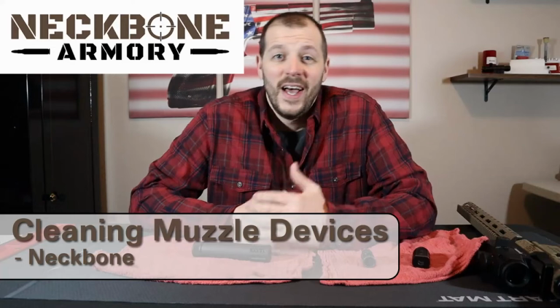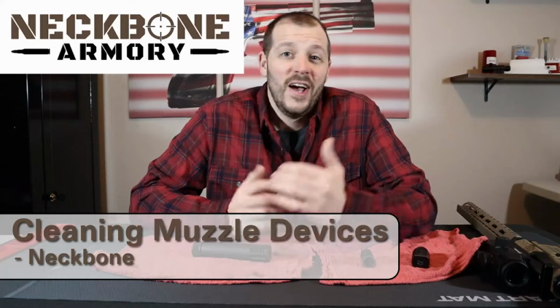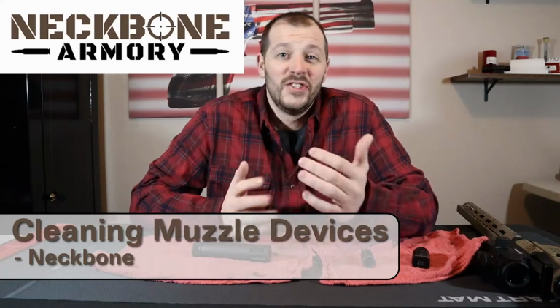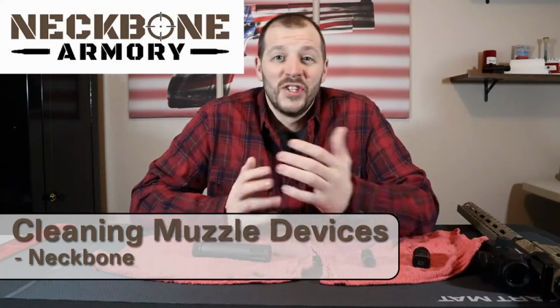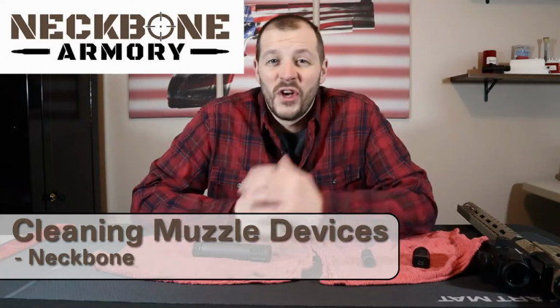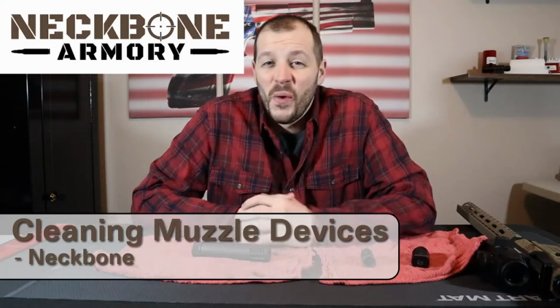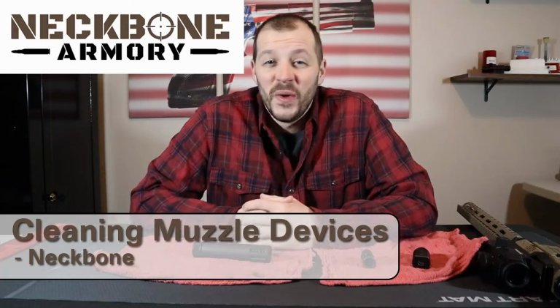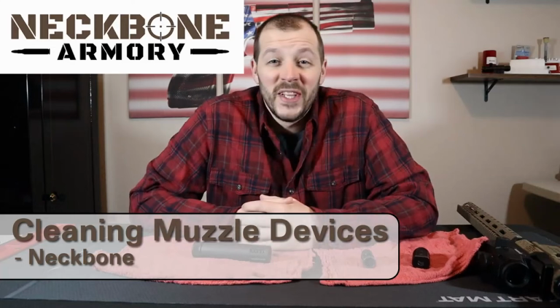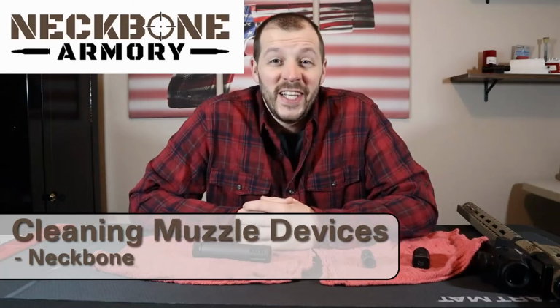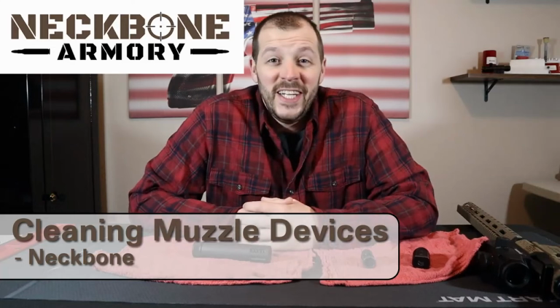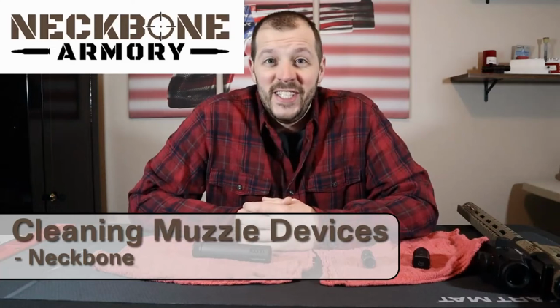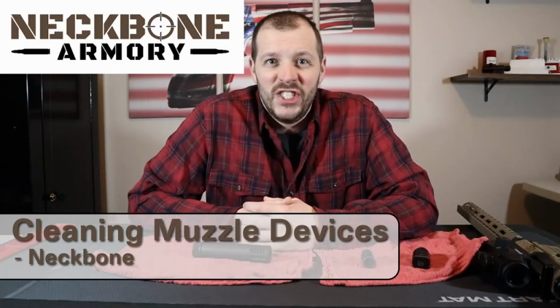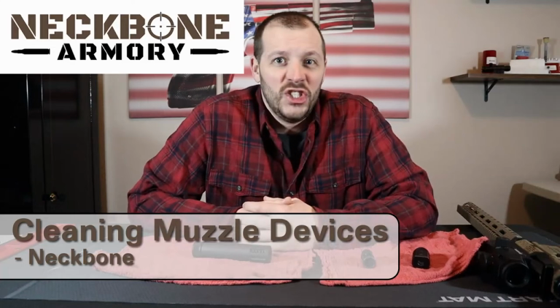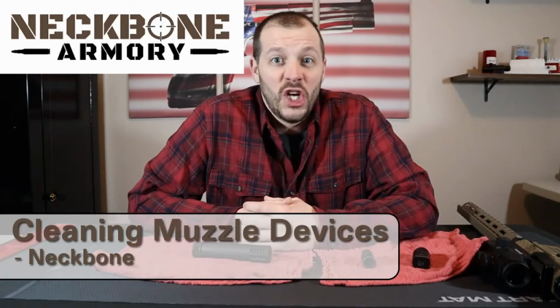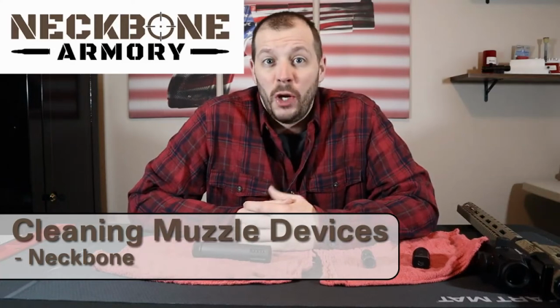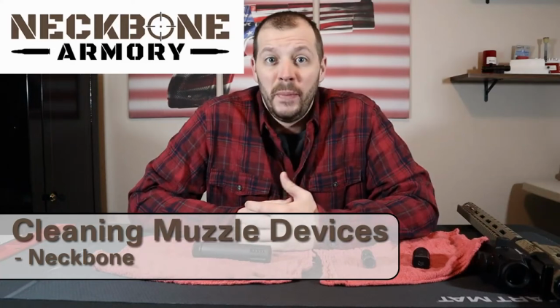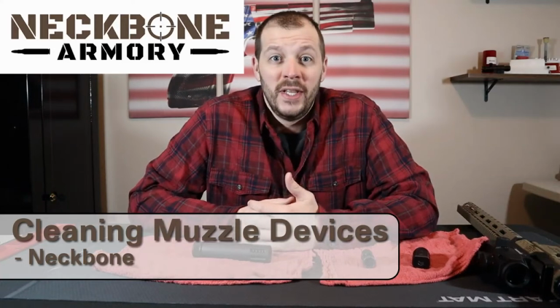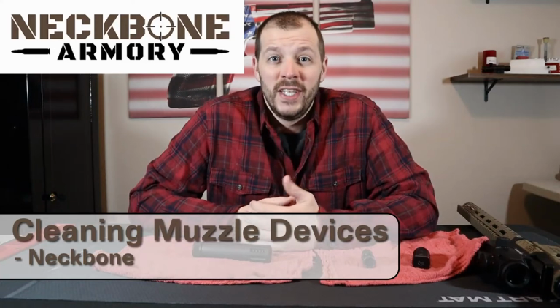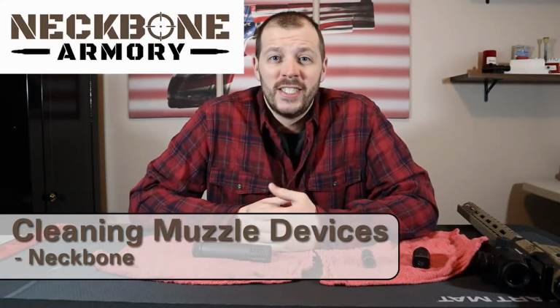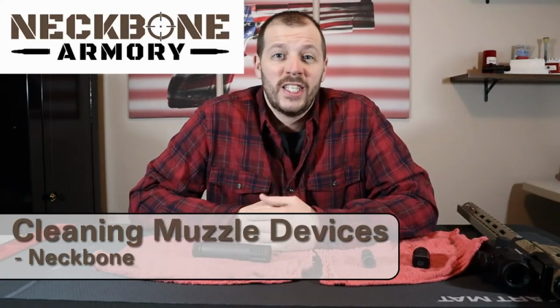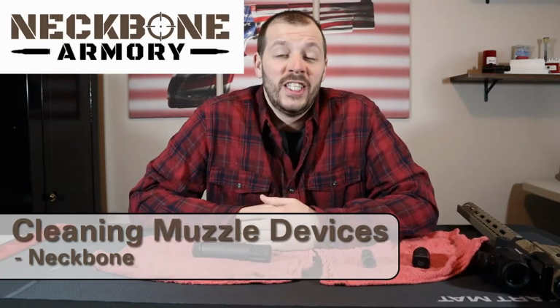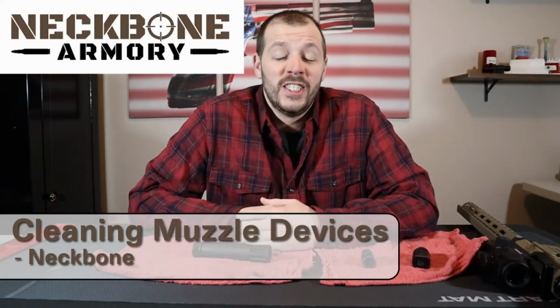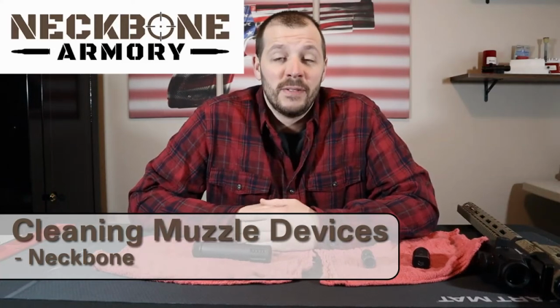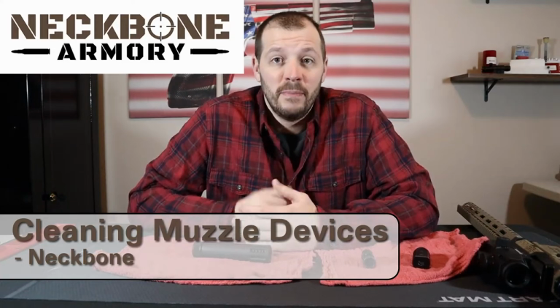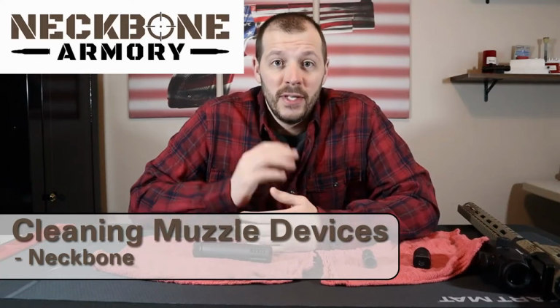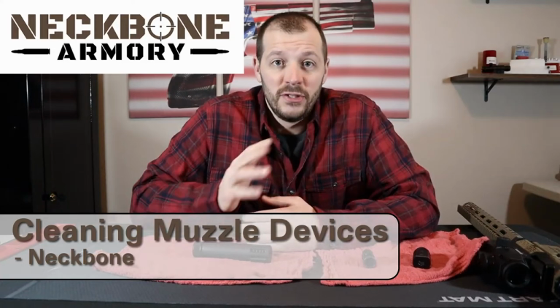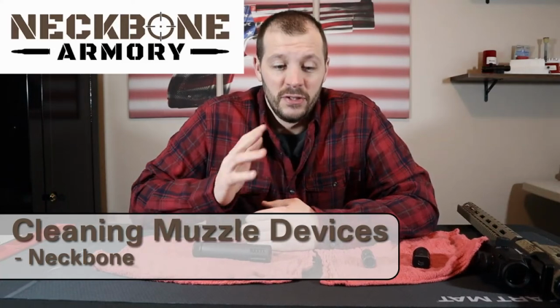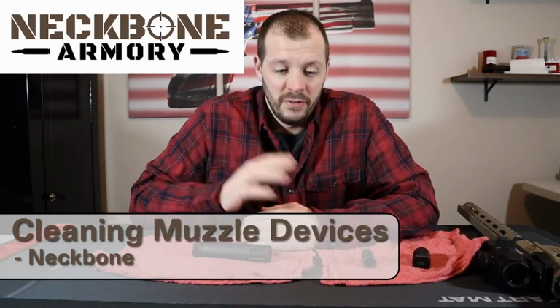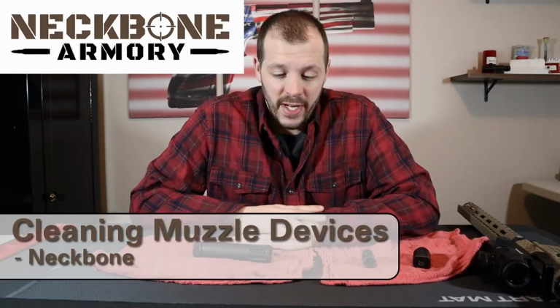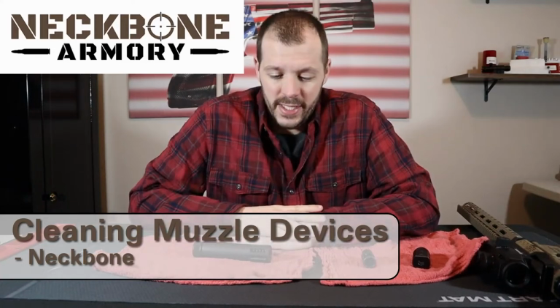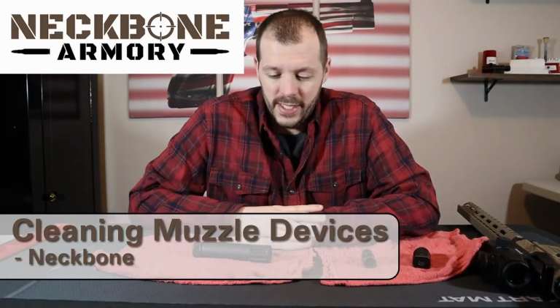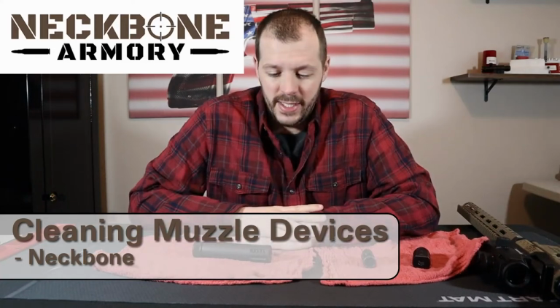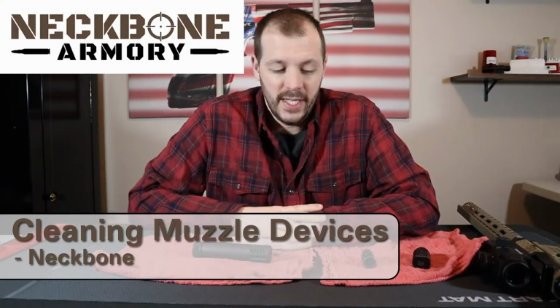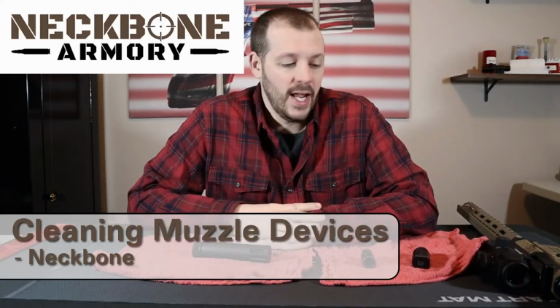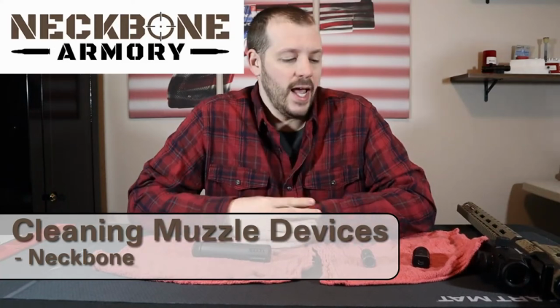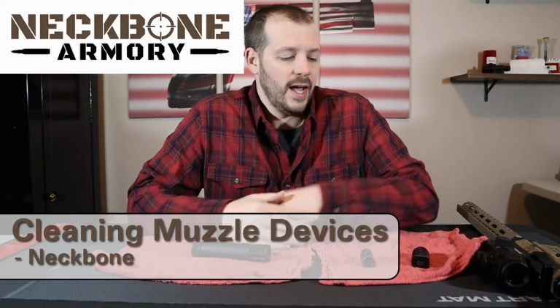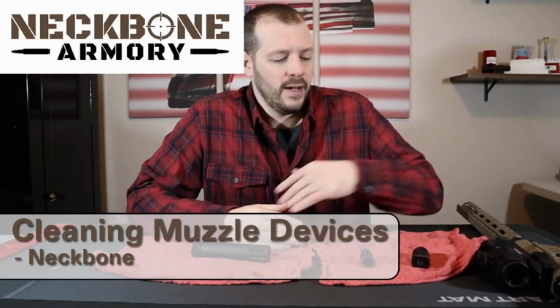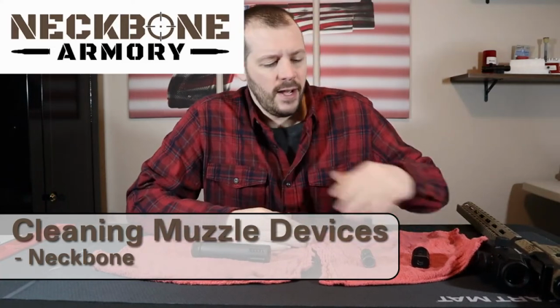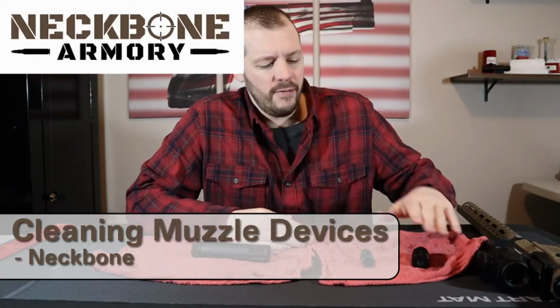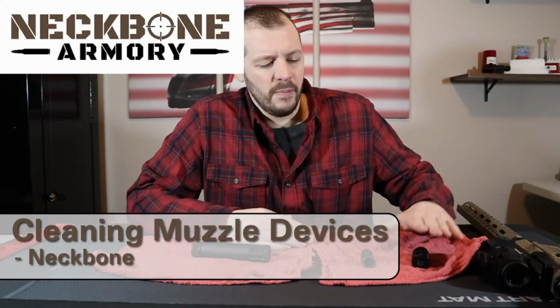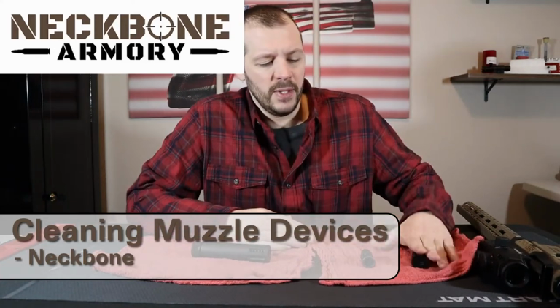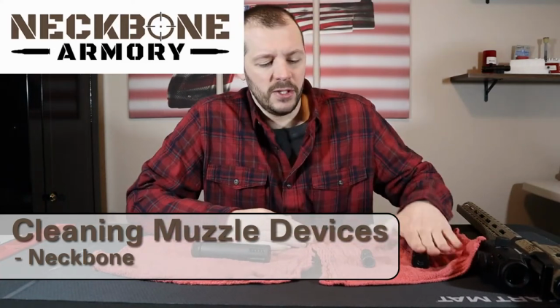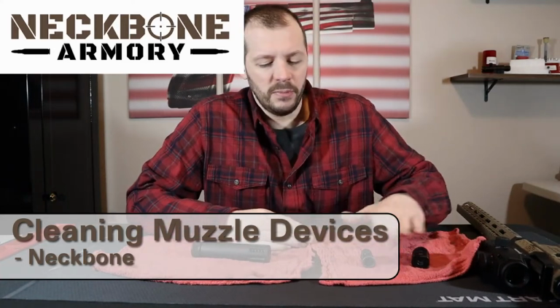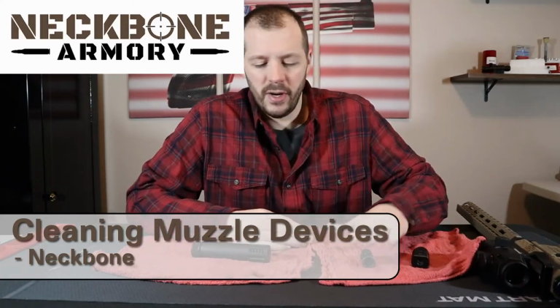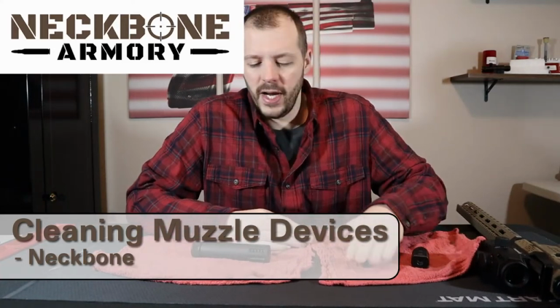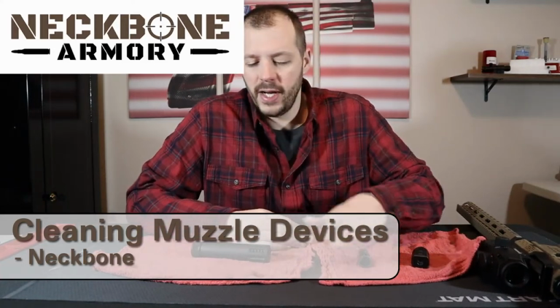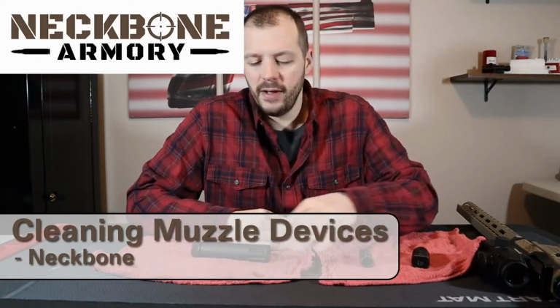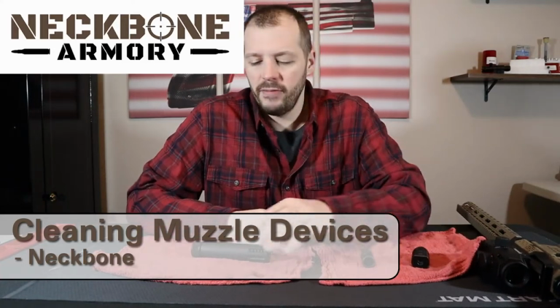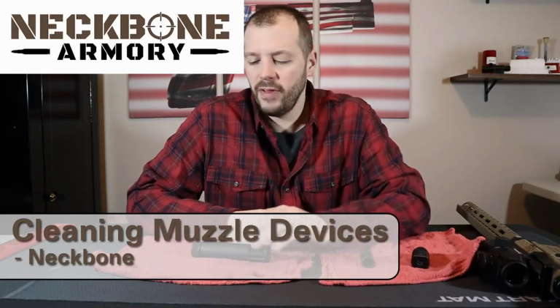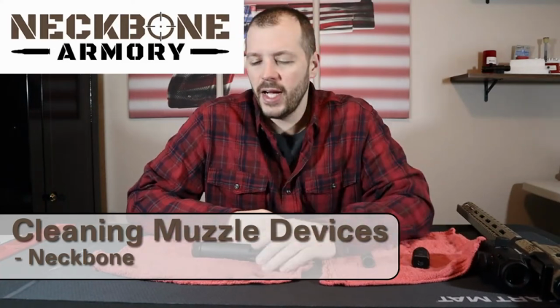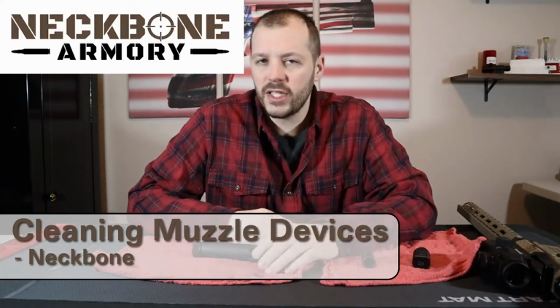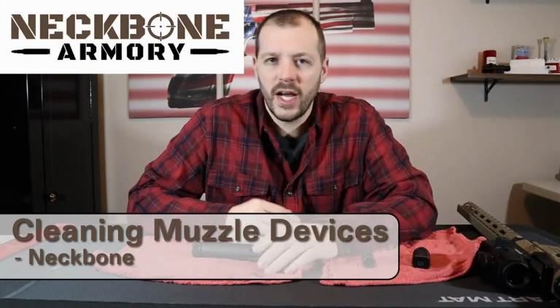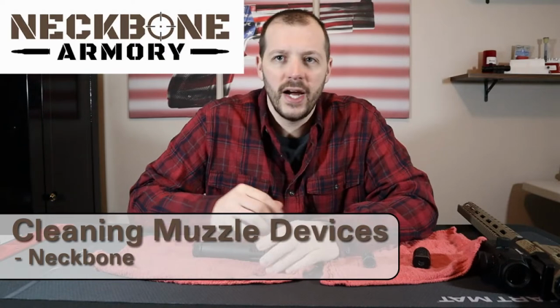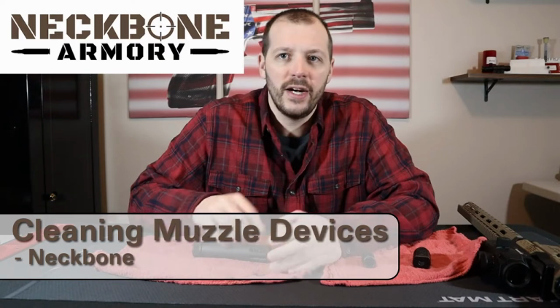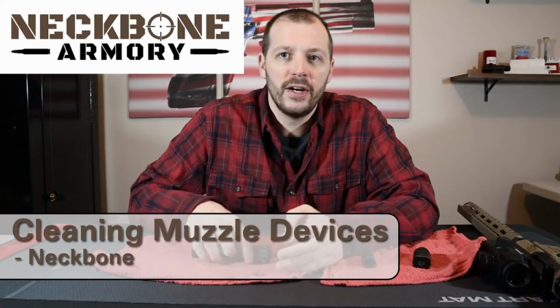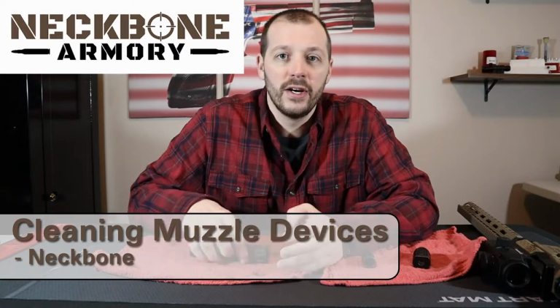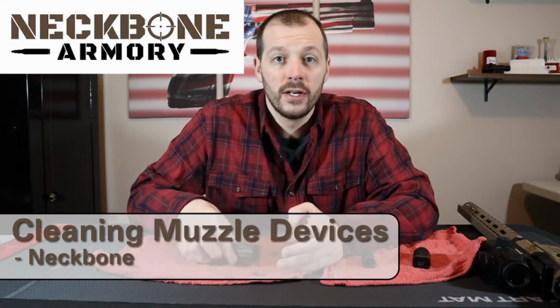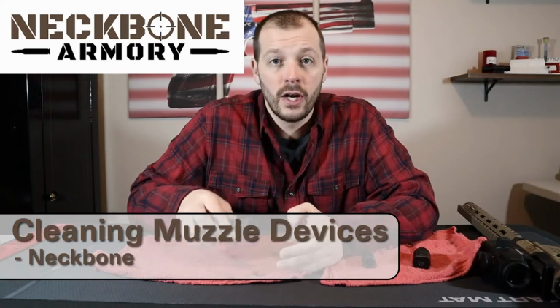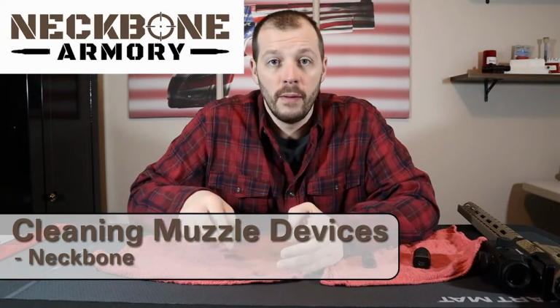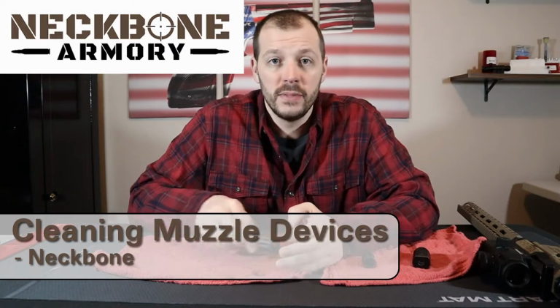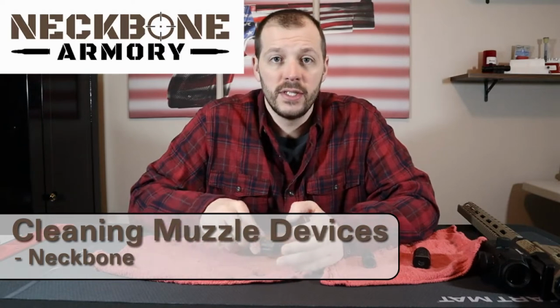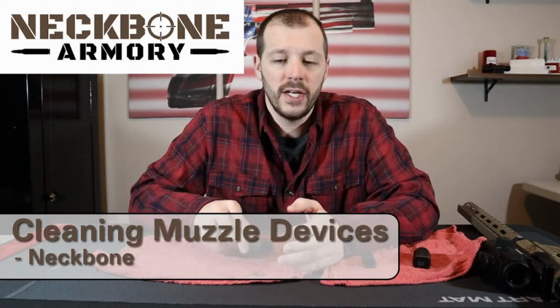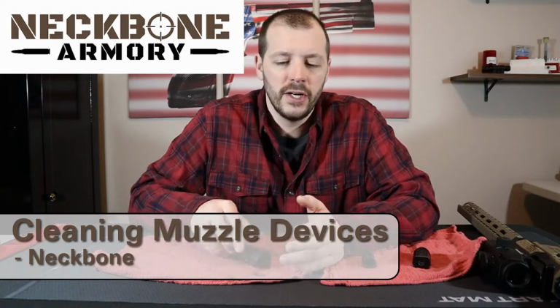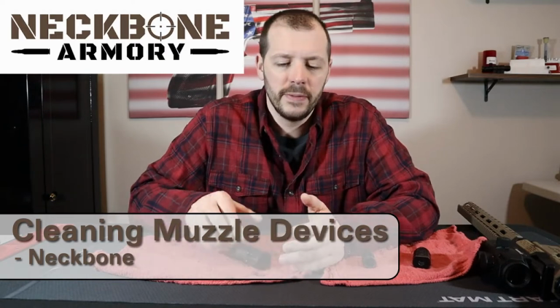How's it going ladies and gentlemen? Let's clean some muzzle devices today. I have a muzzle brake, flash hider, and compensator.